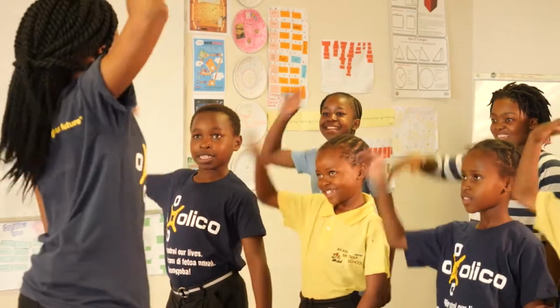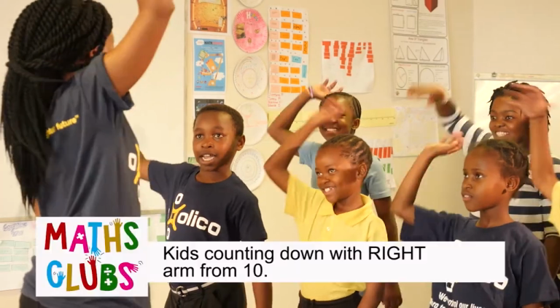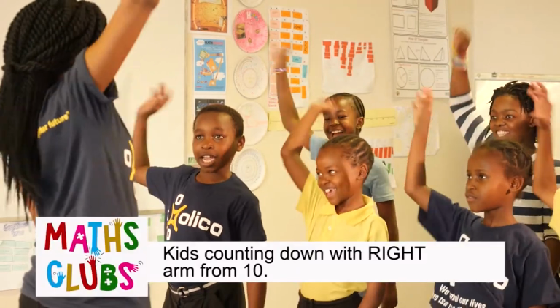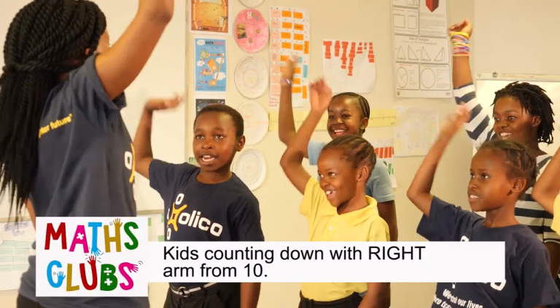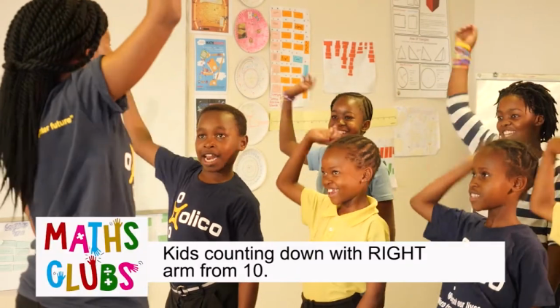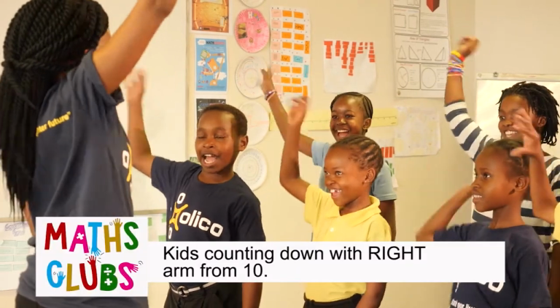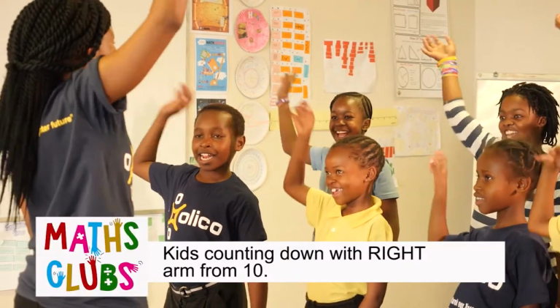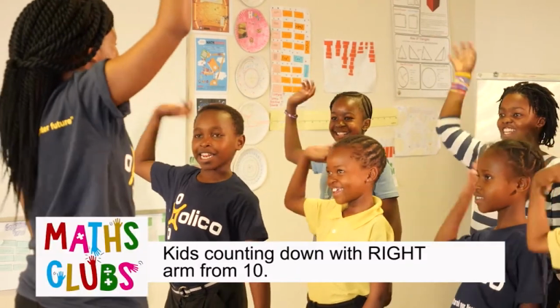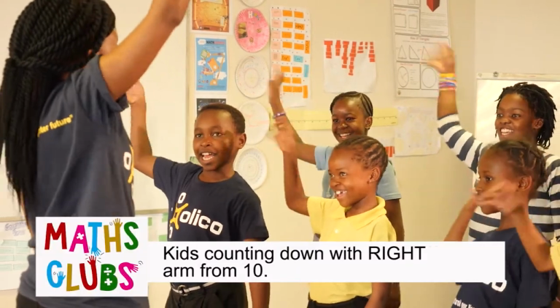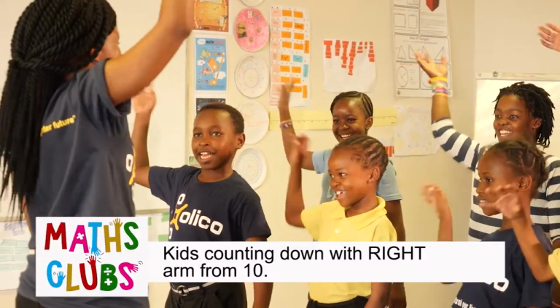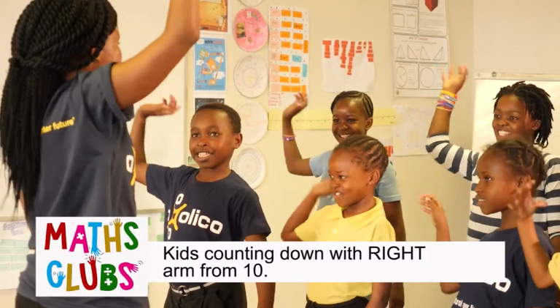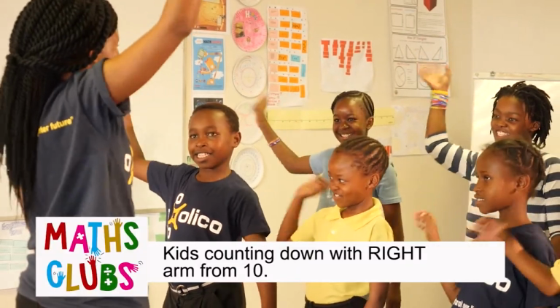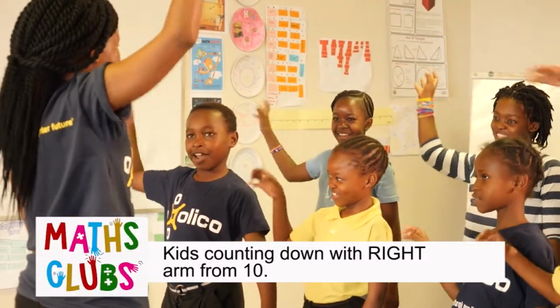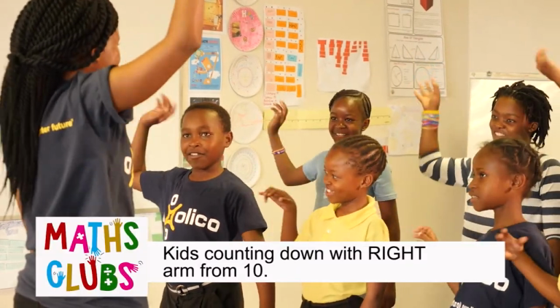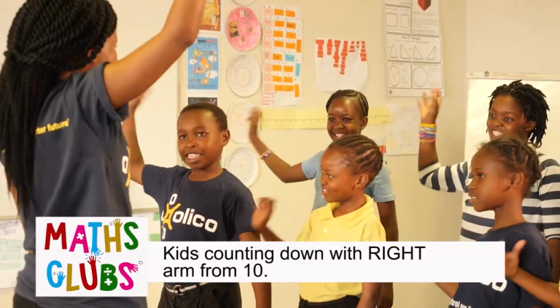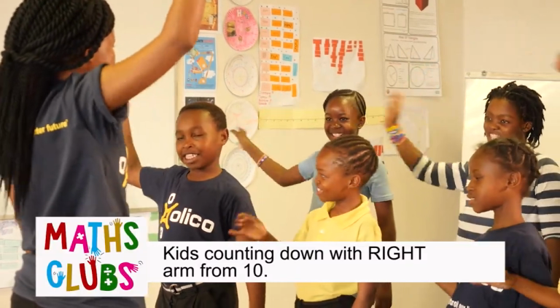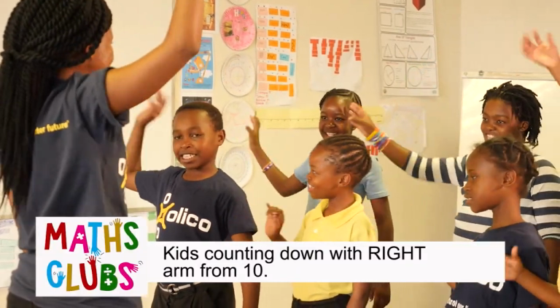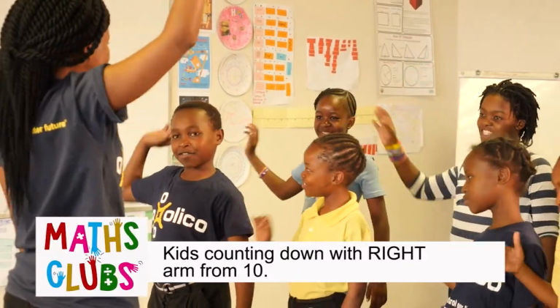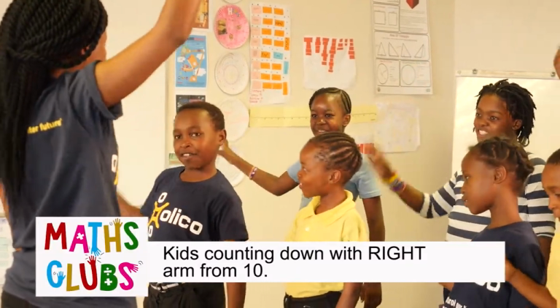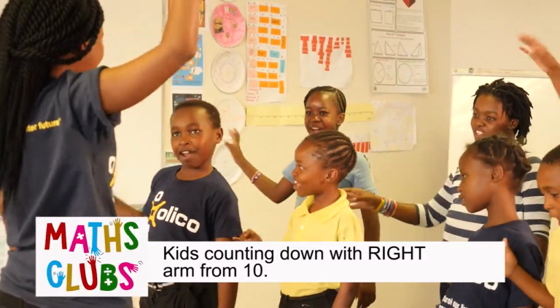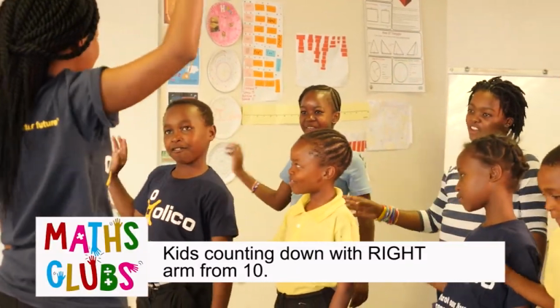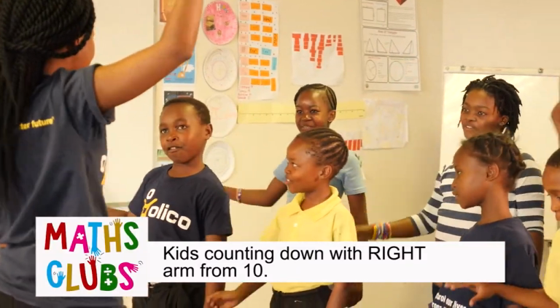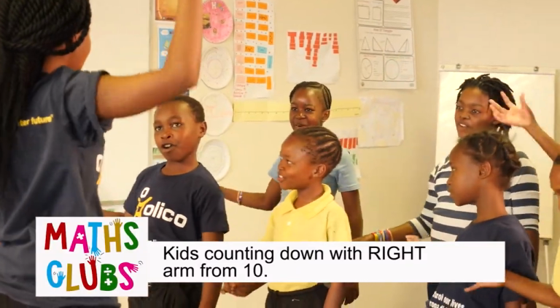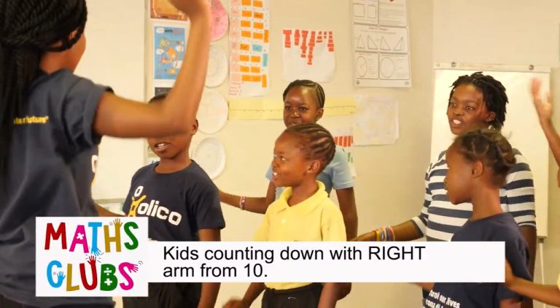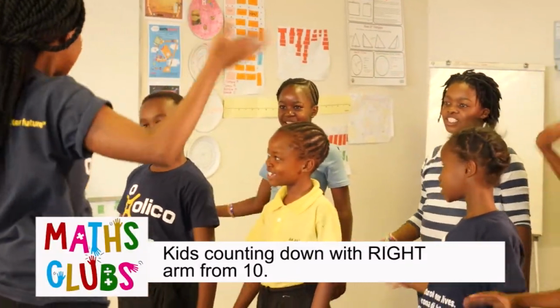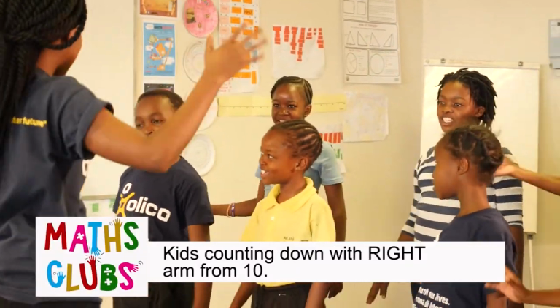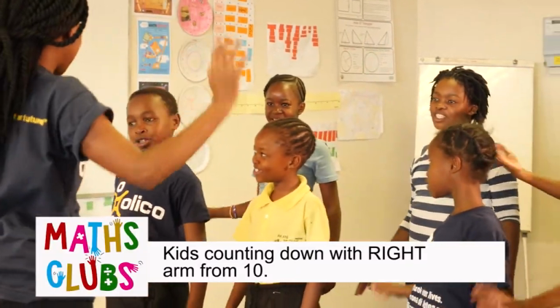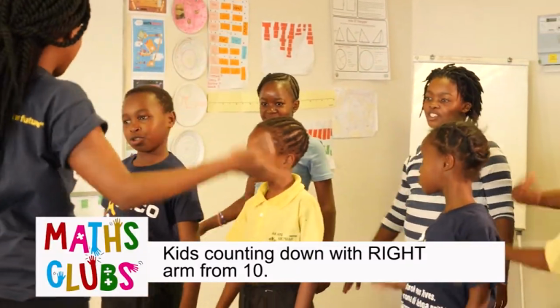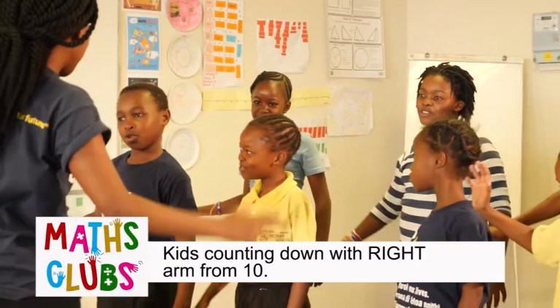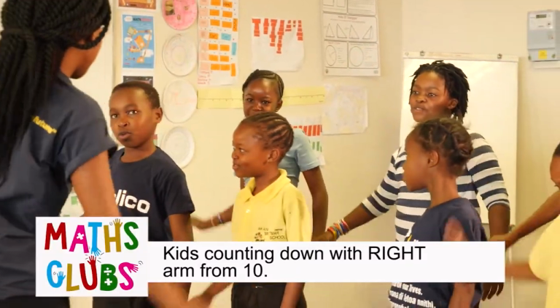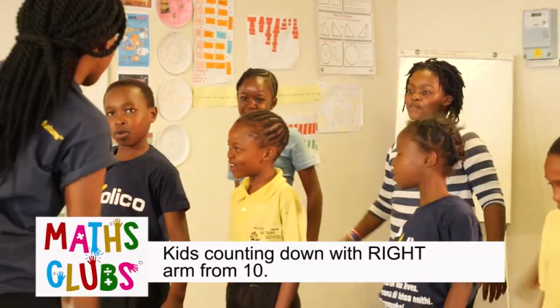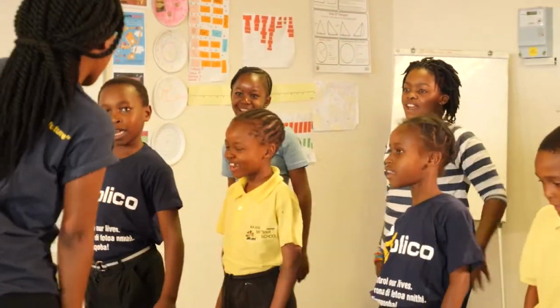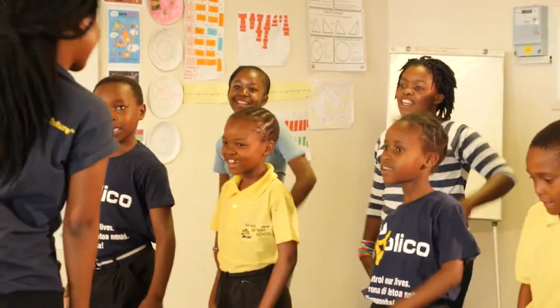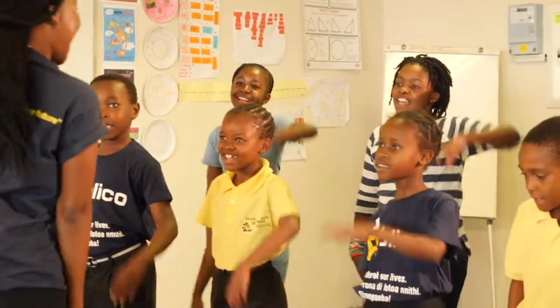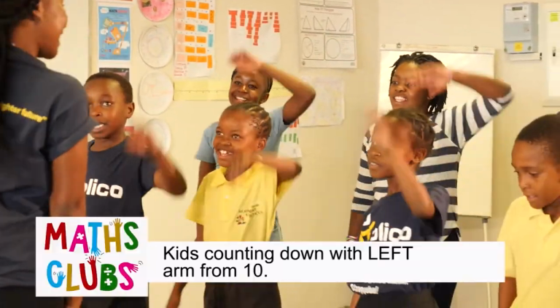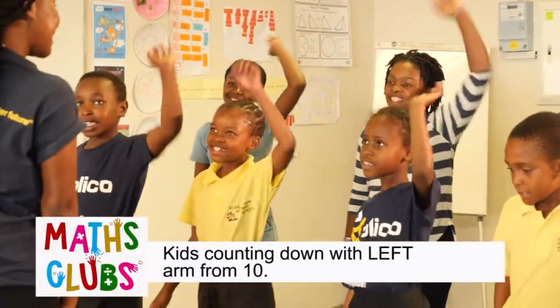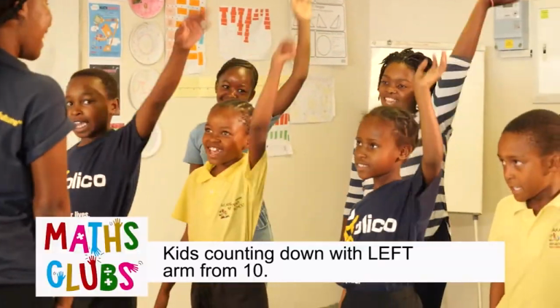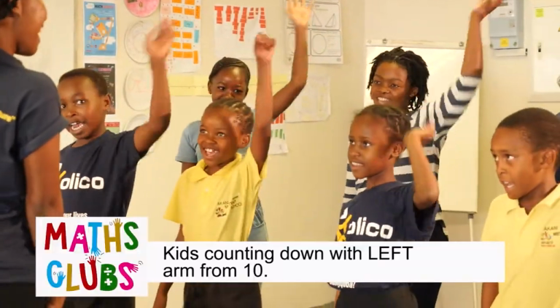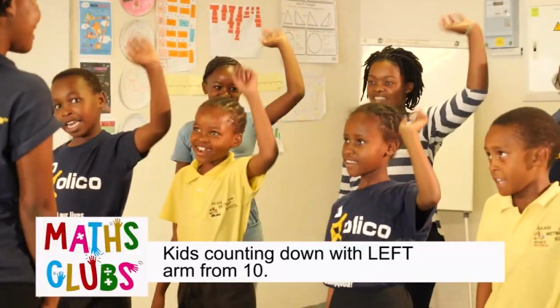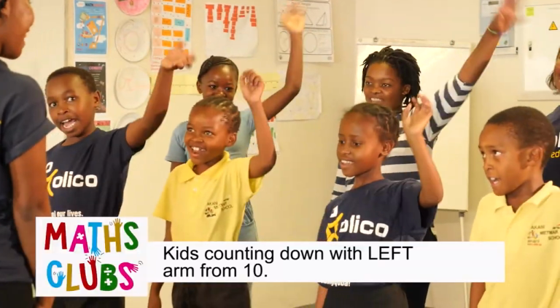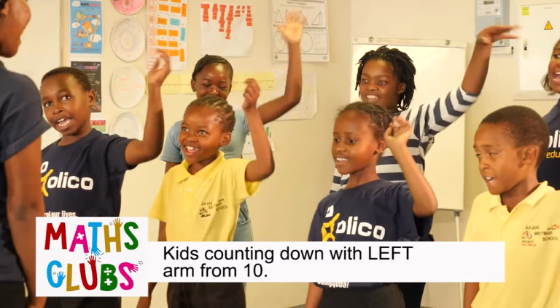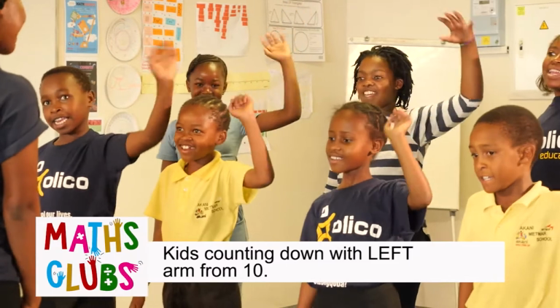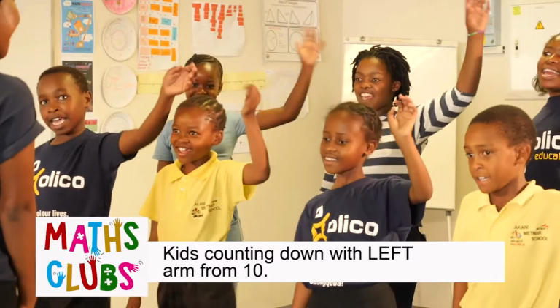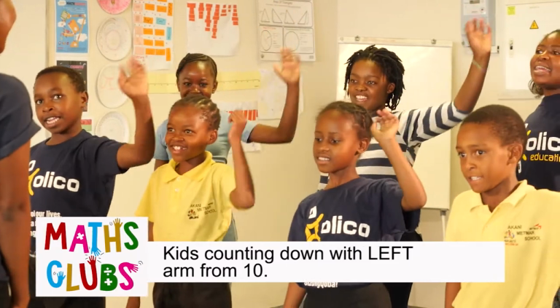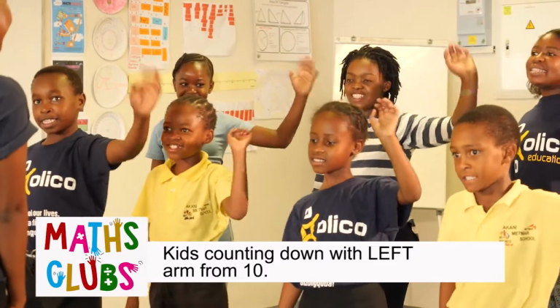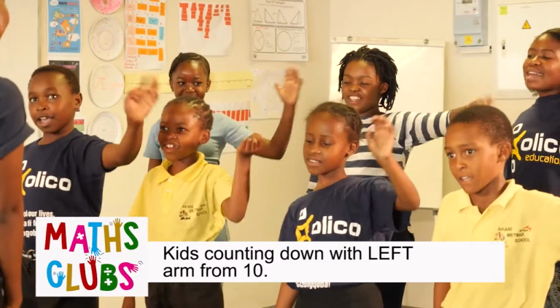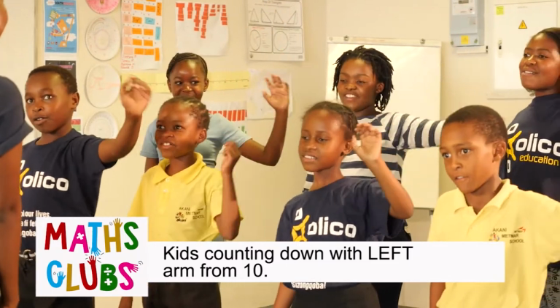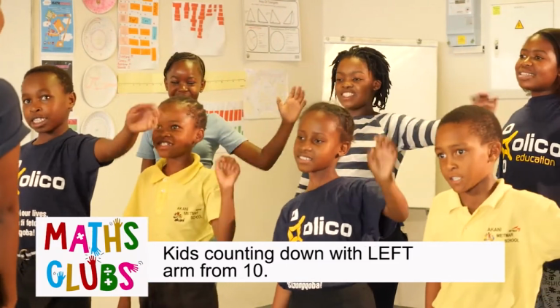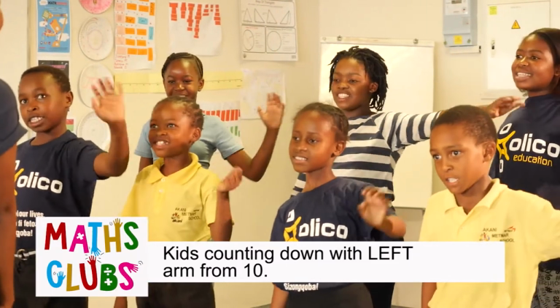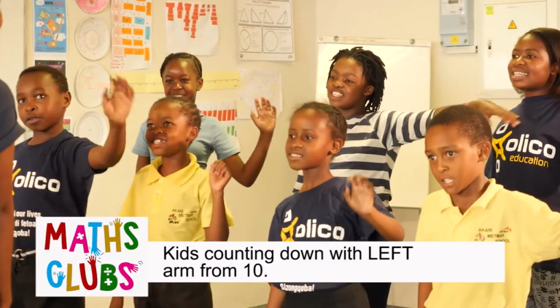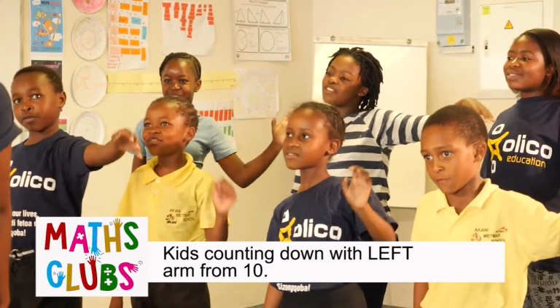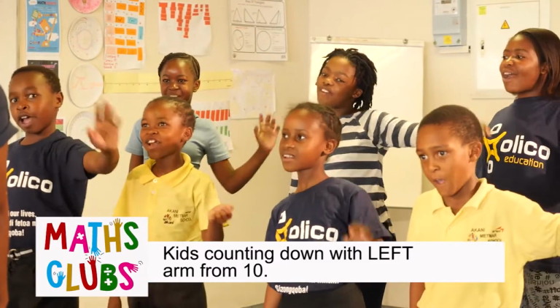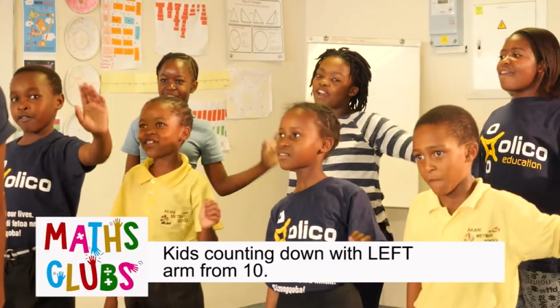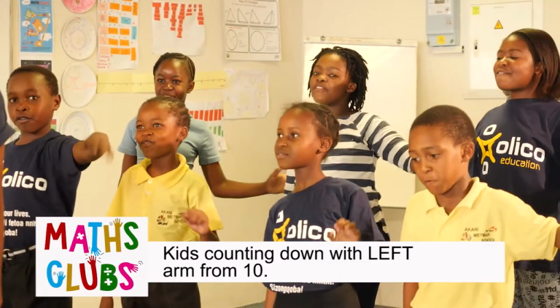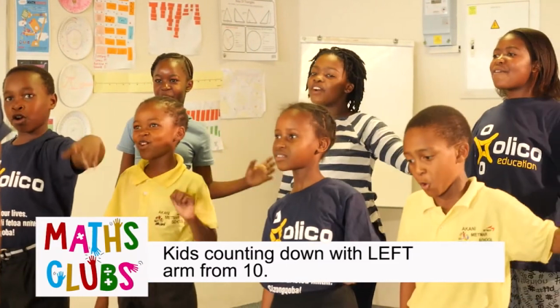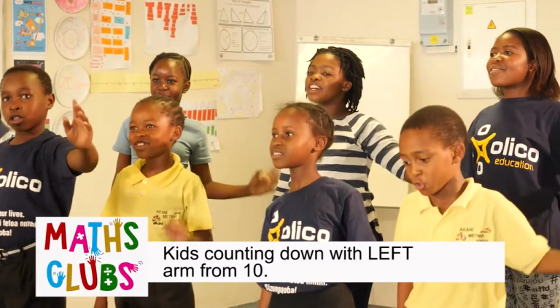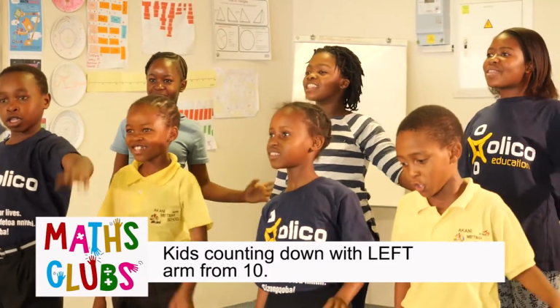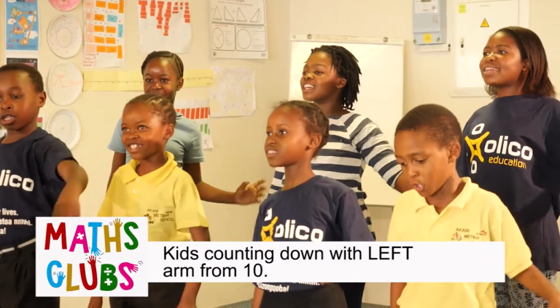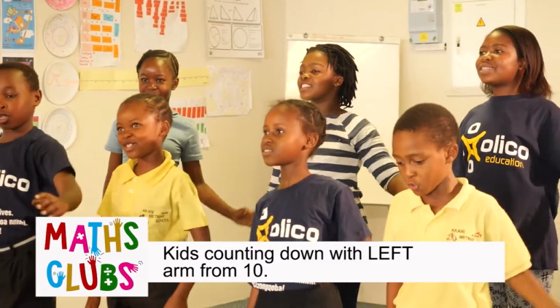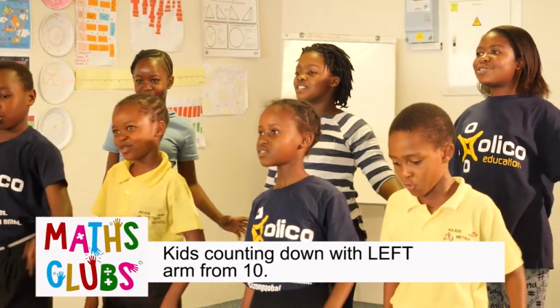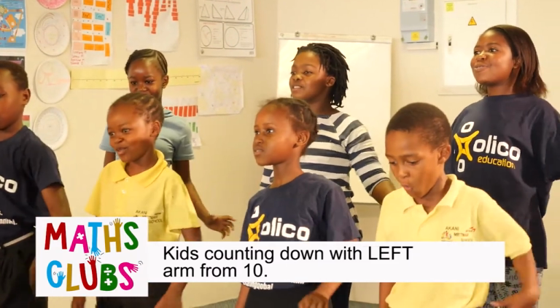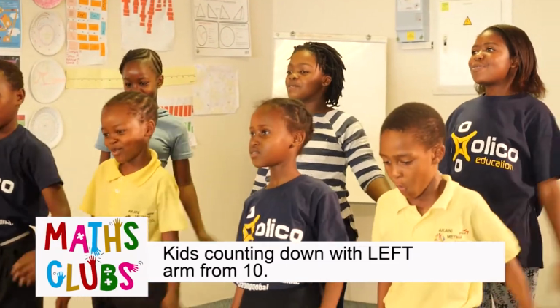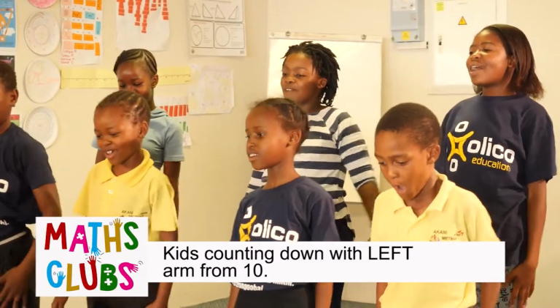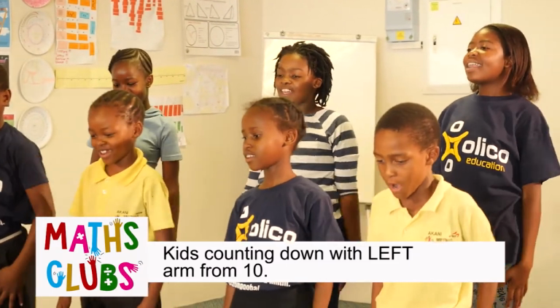10, 9, 8, 7, 6, 5, 4, 3, 2, 1. 10, 9, 8, 7, 6, 5, 4, 3, 2, 1.